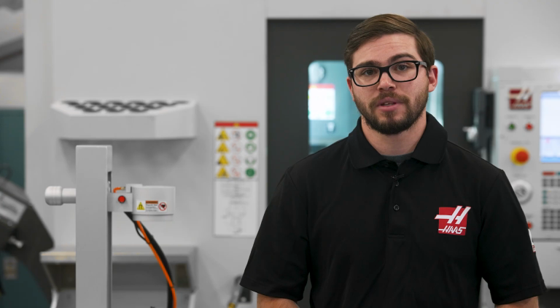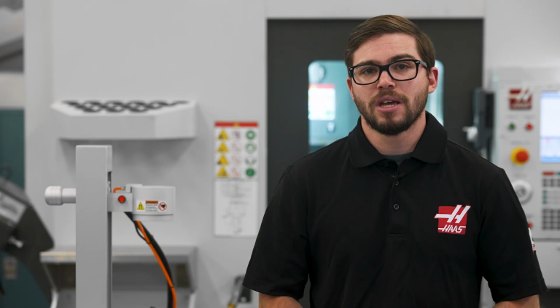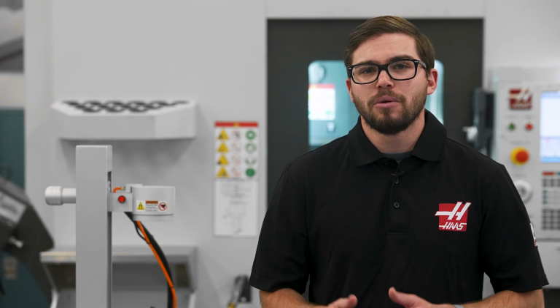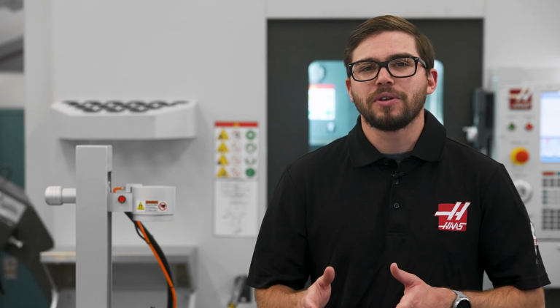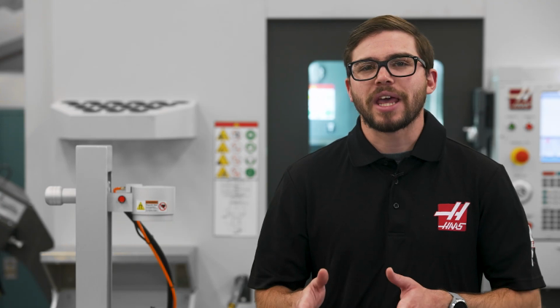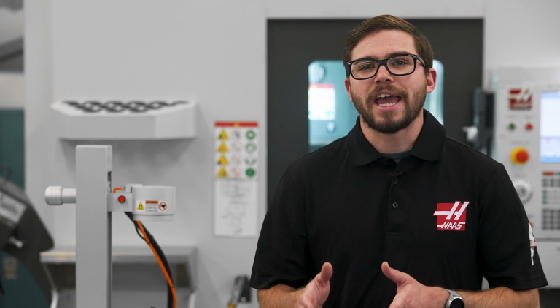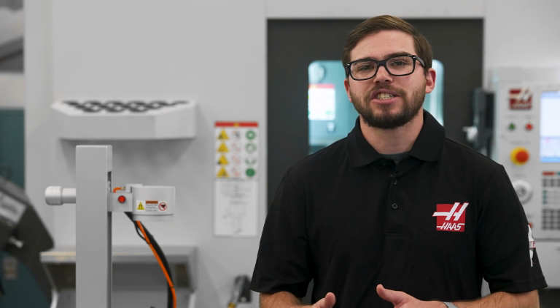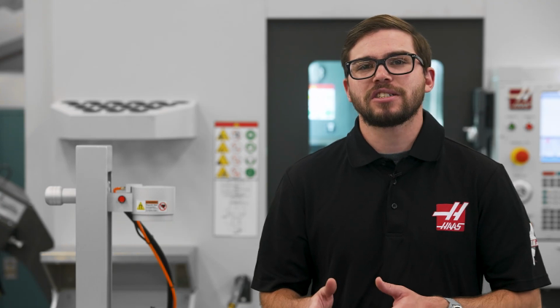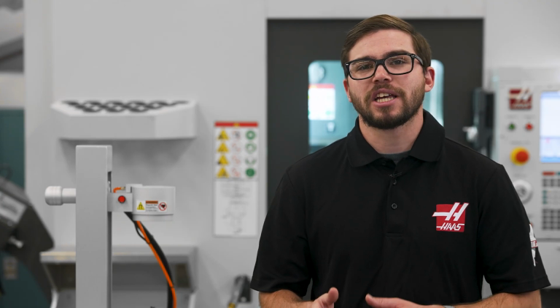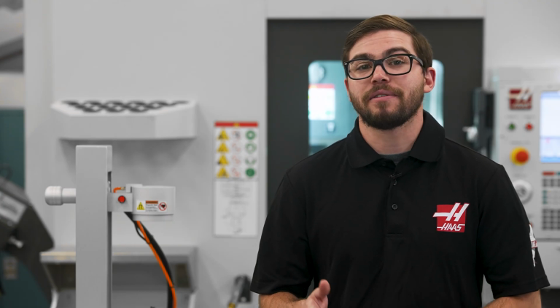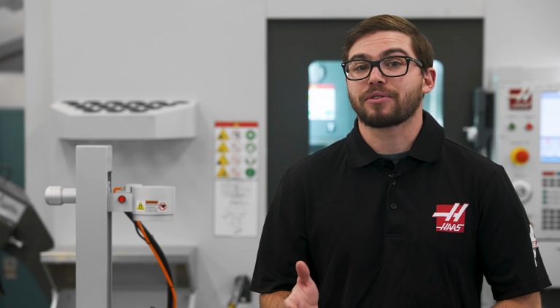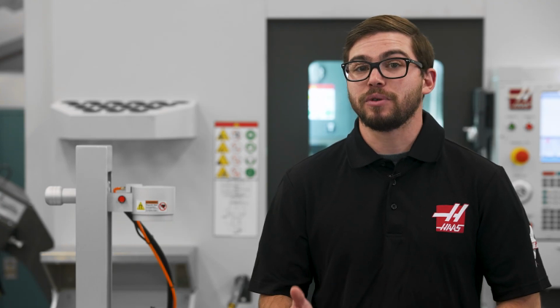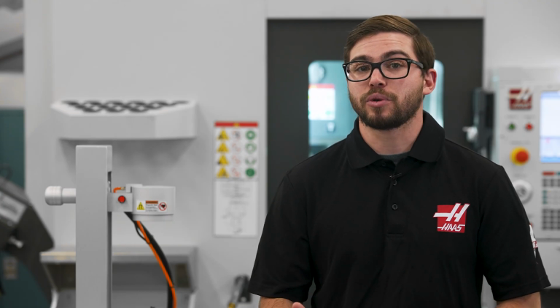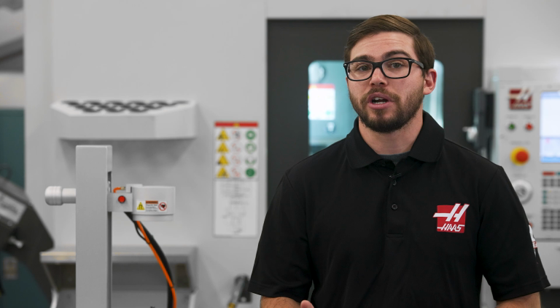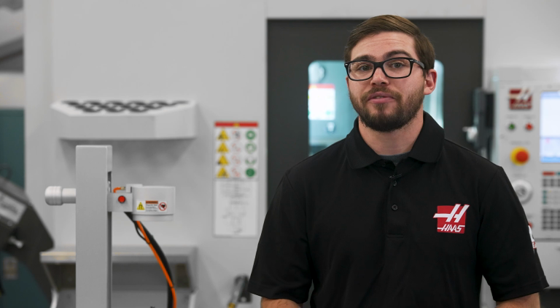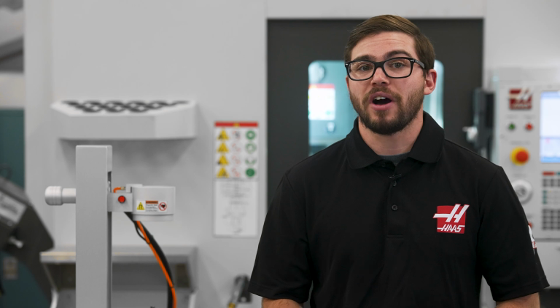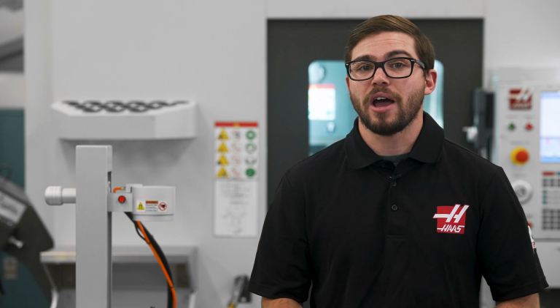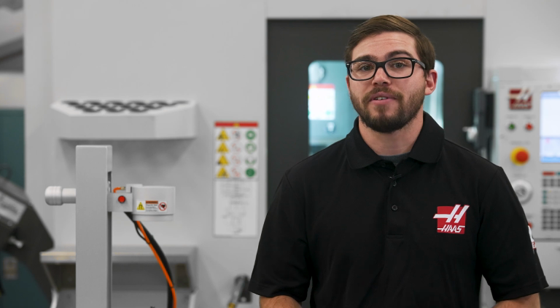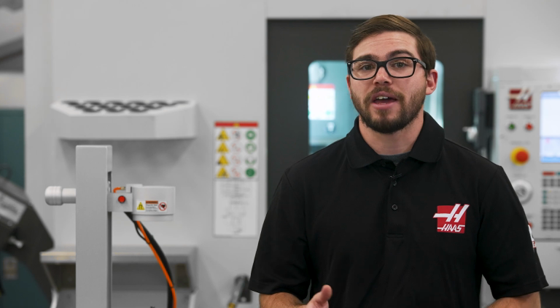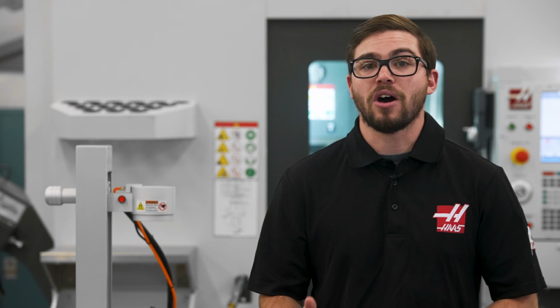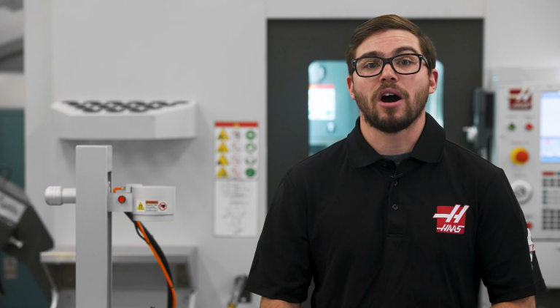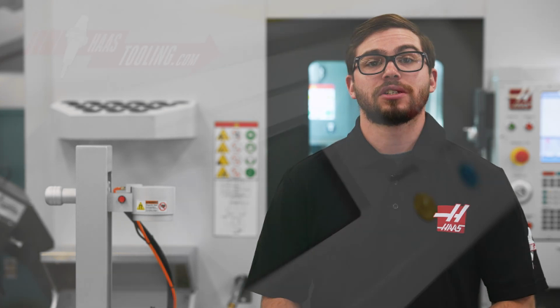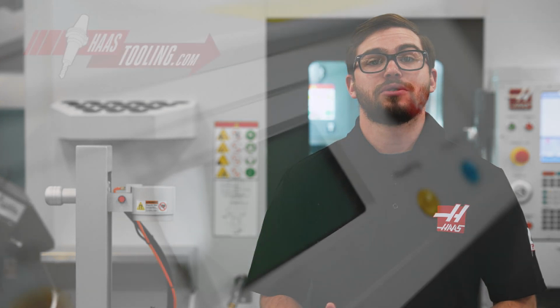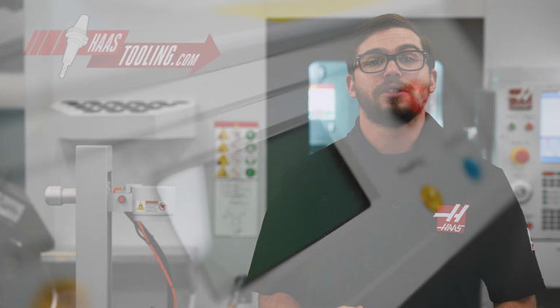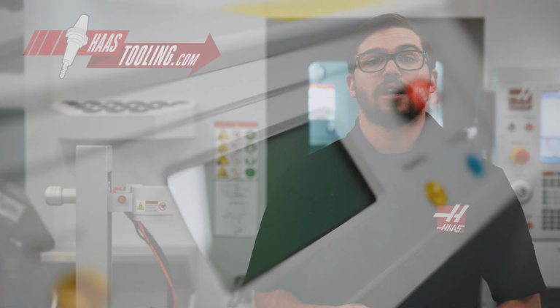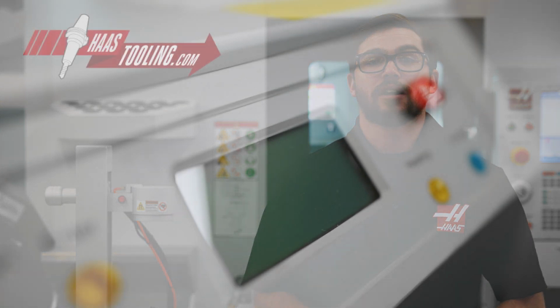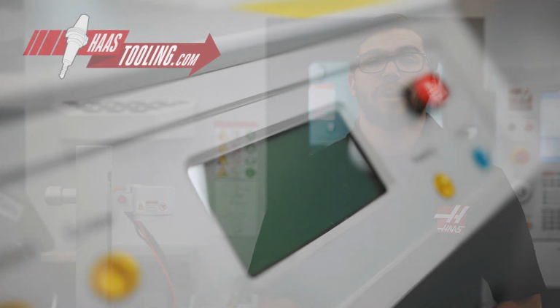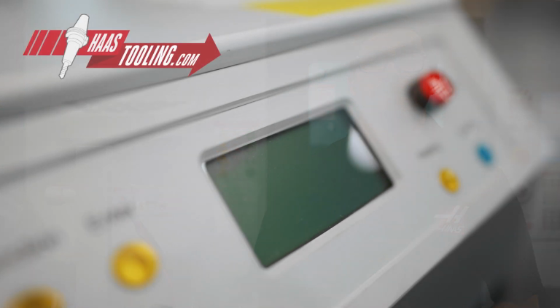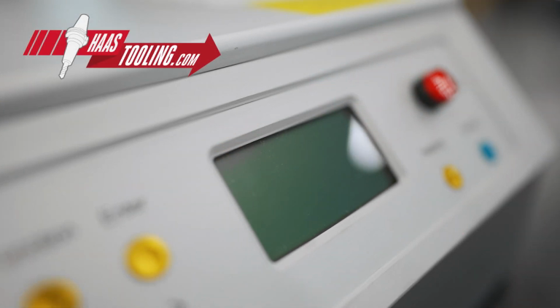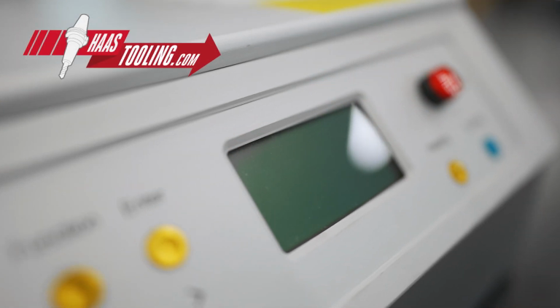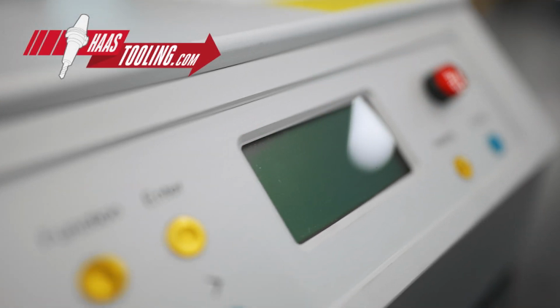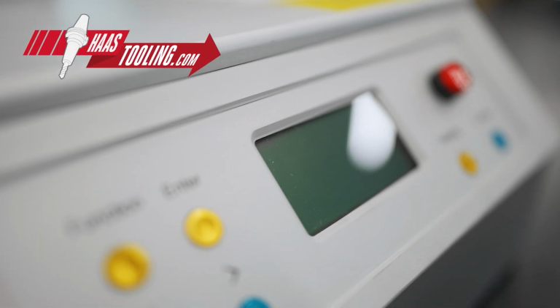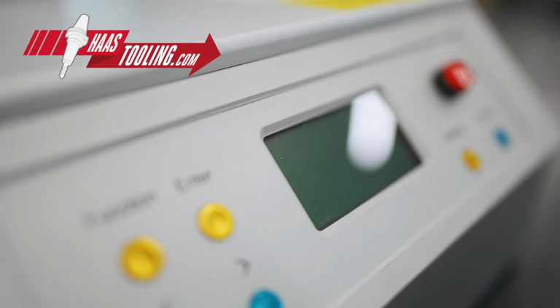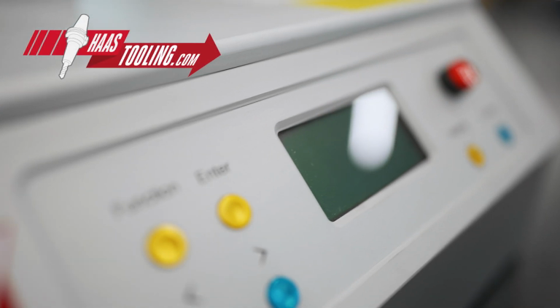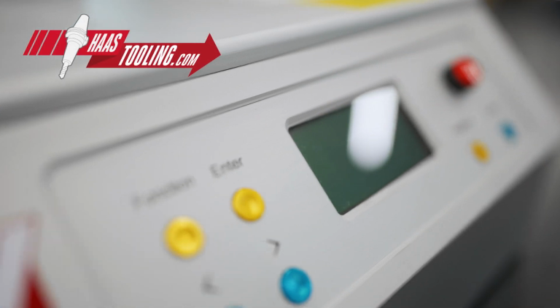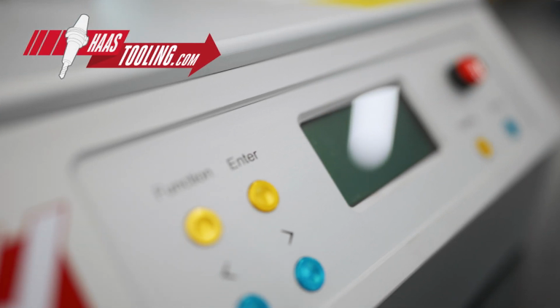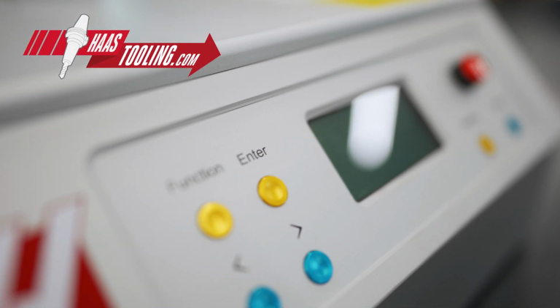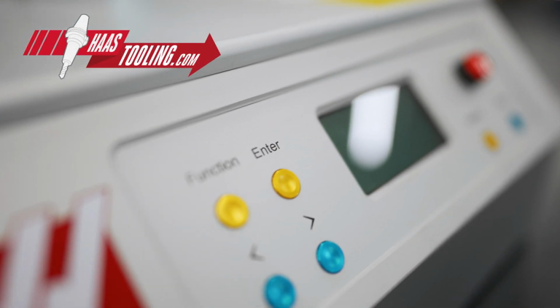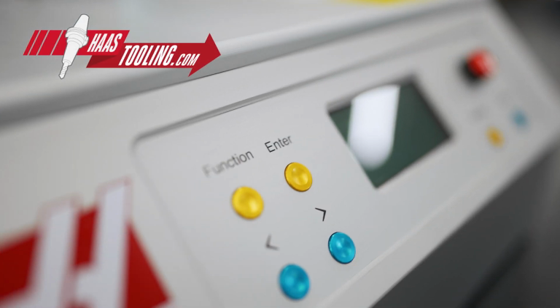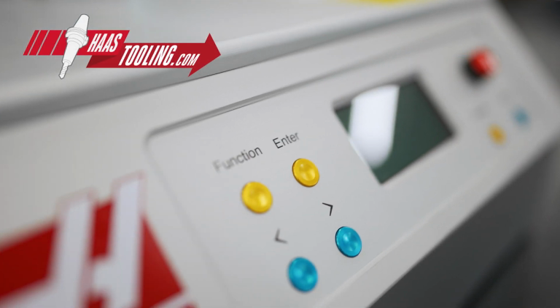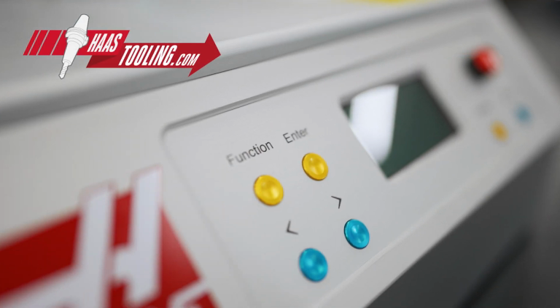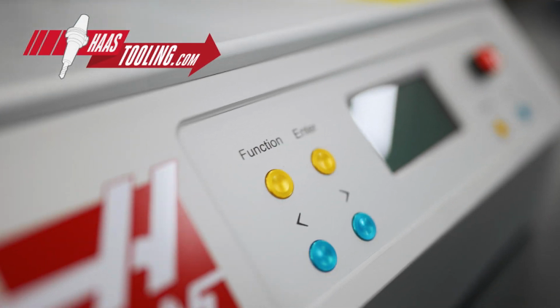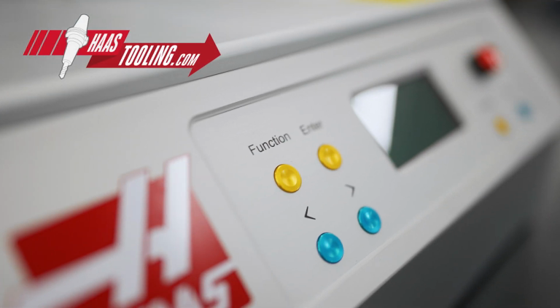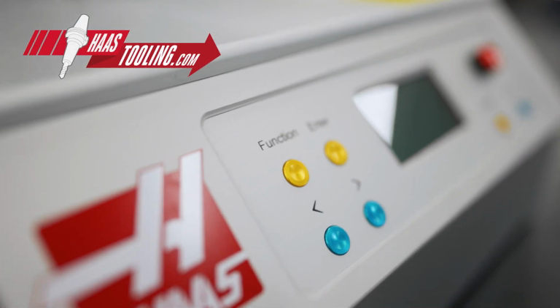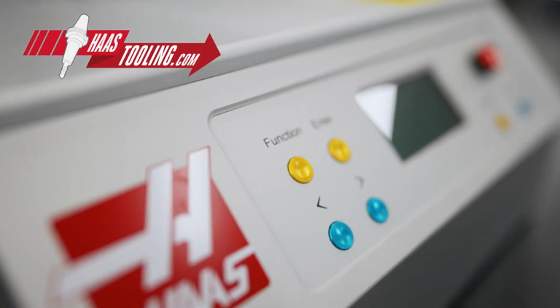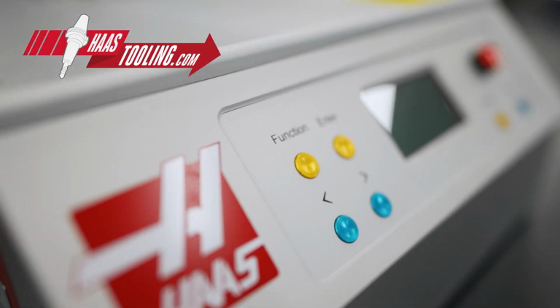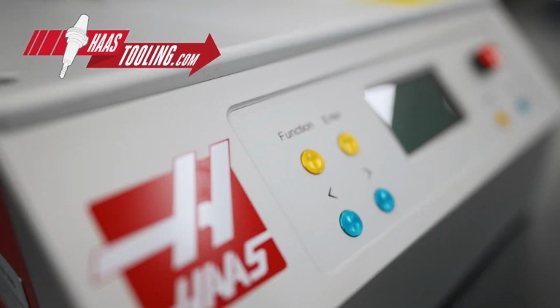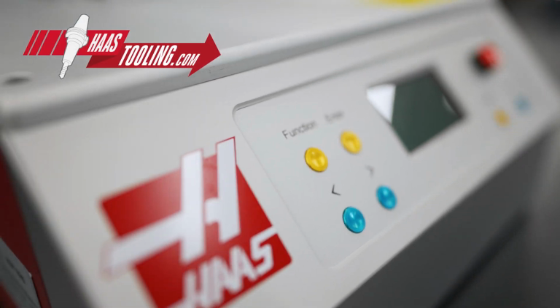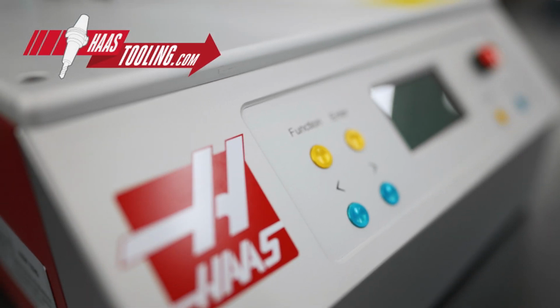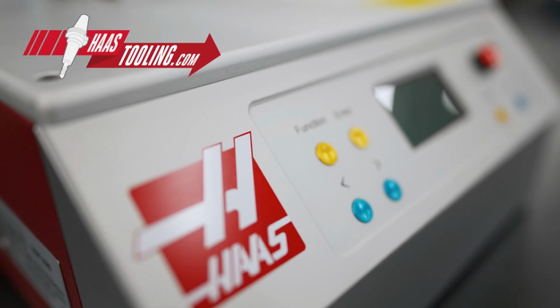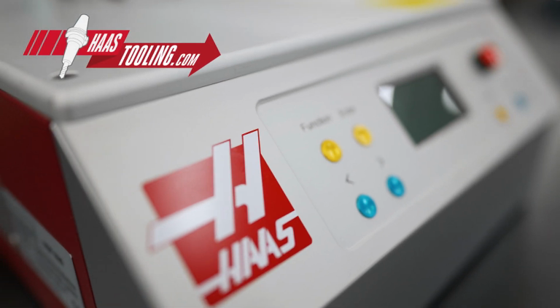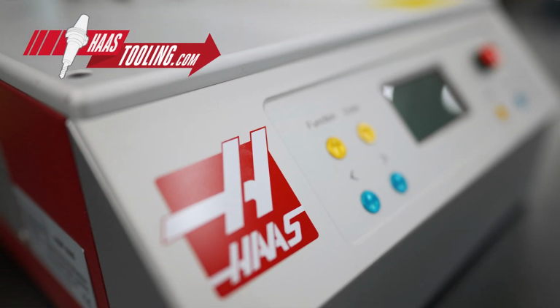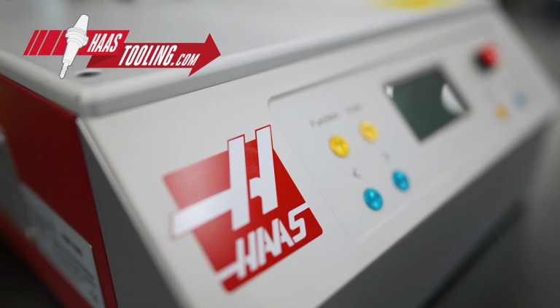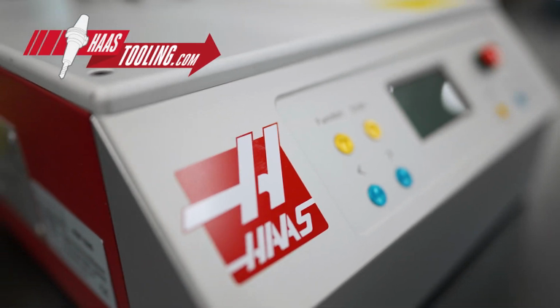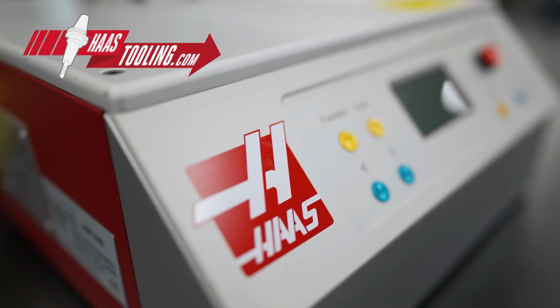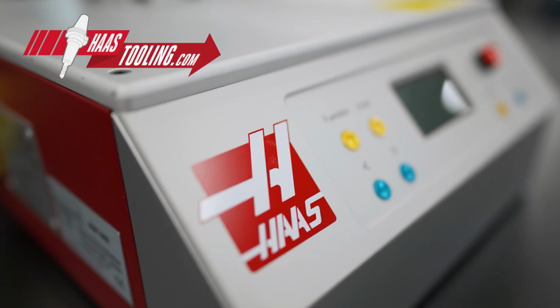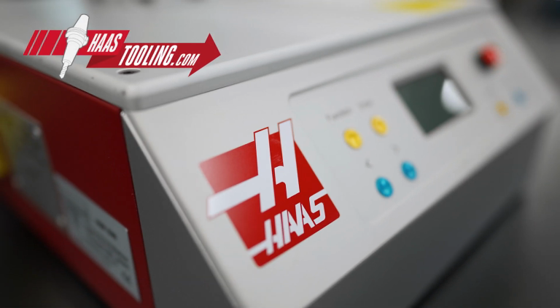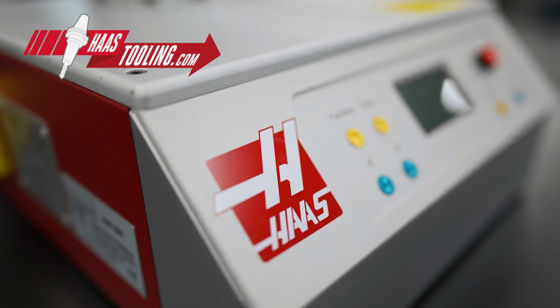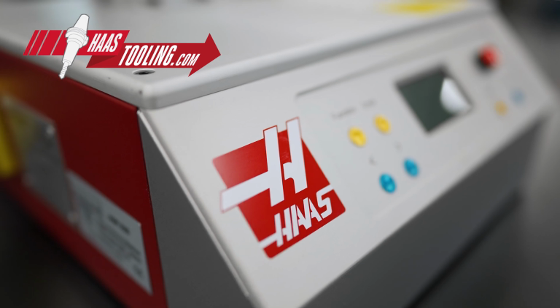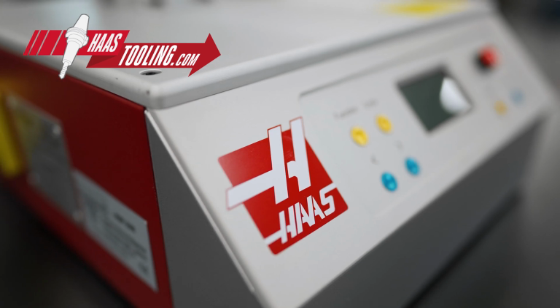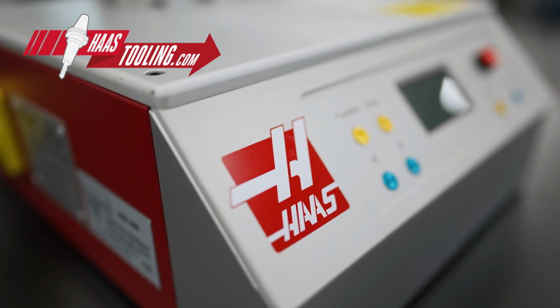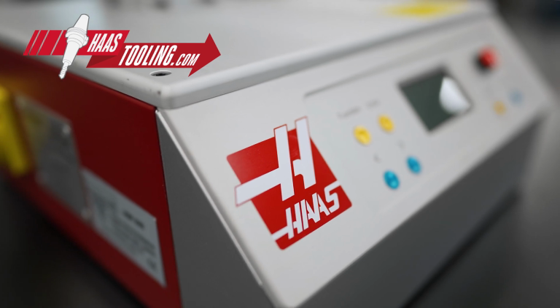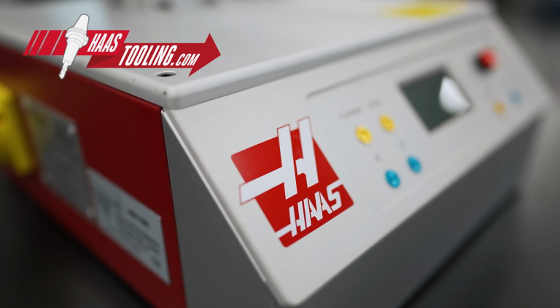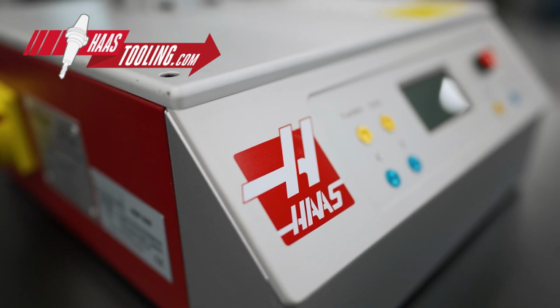With the HSF325 and HaasTooling.com, we've been making the switch to shrink fit tools easier and more affordable.